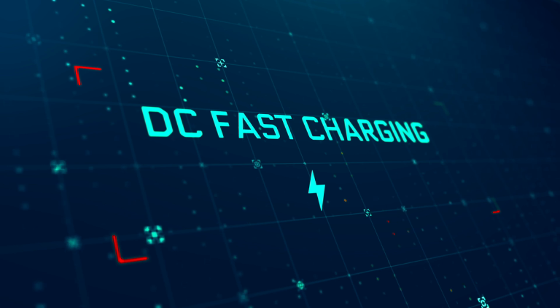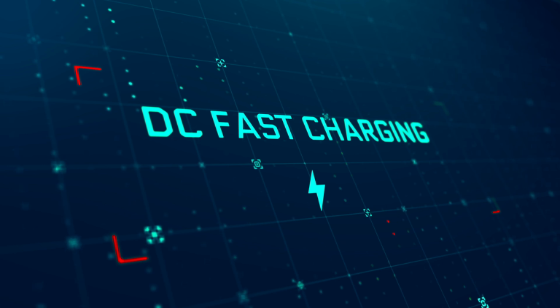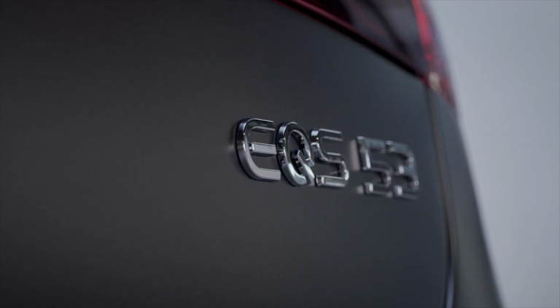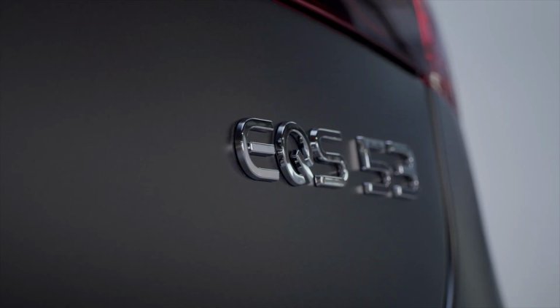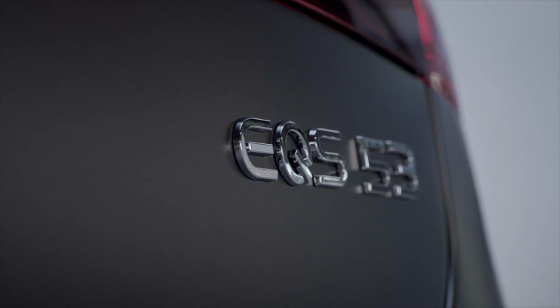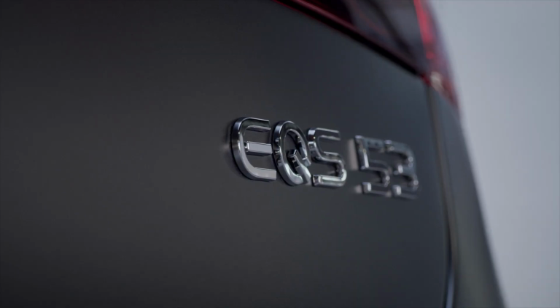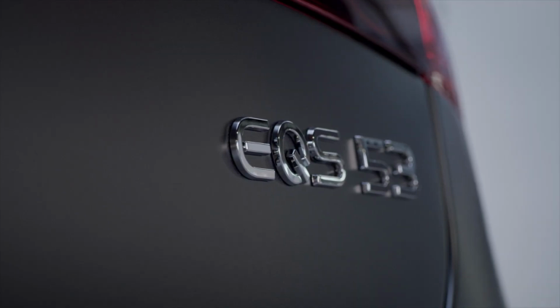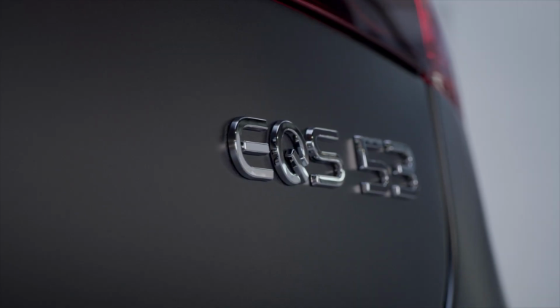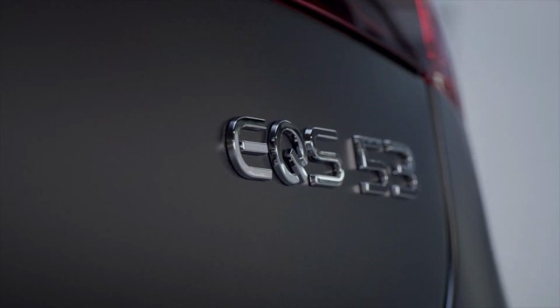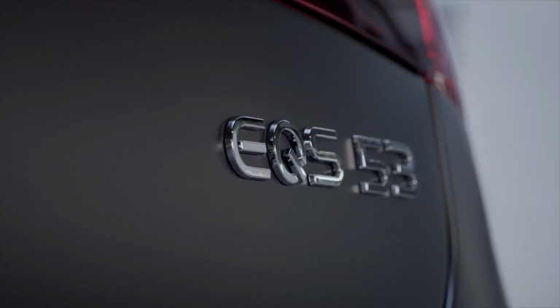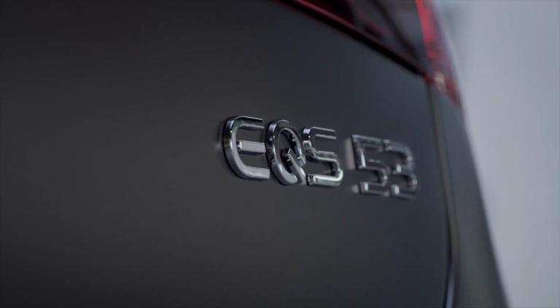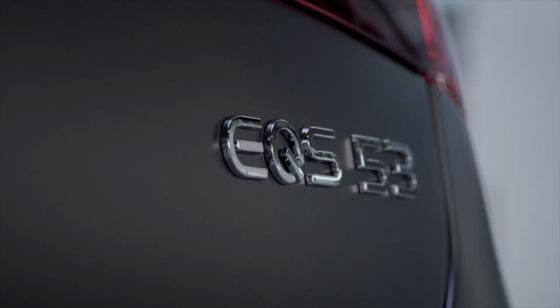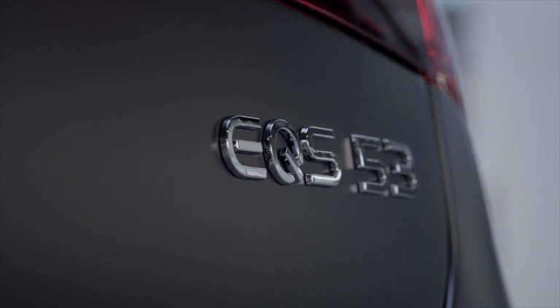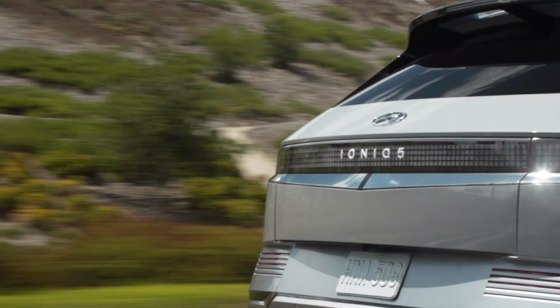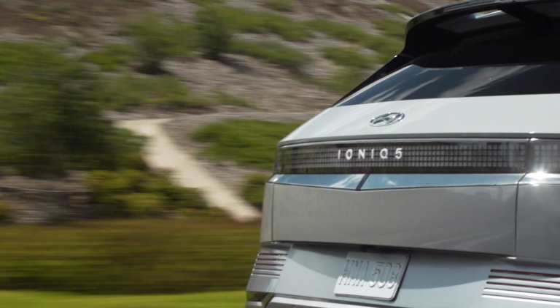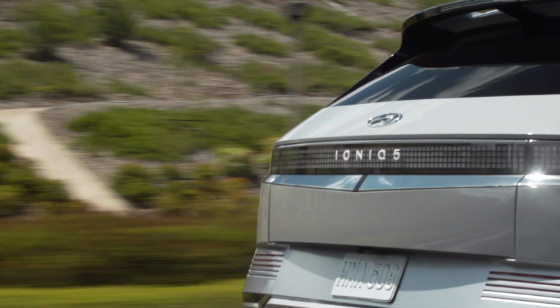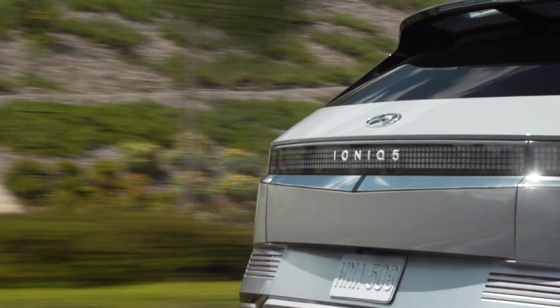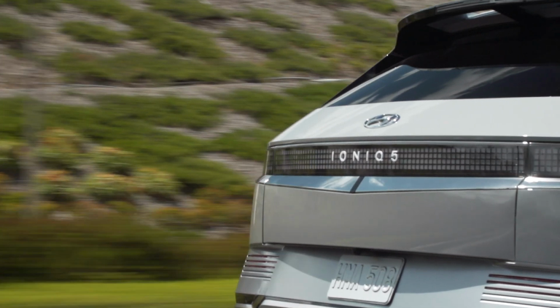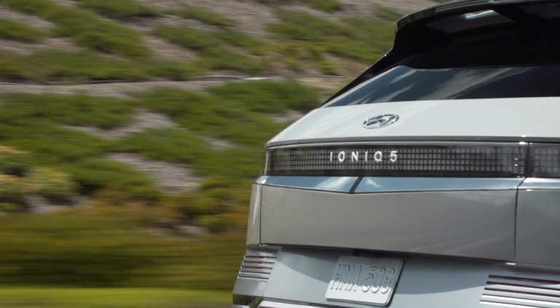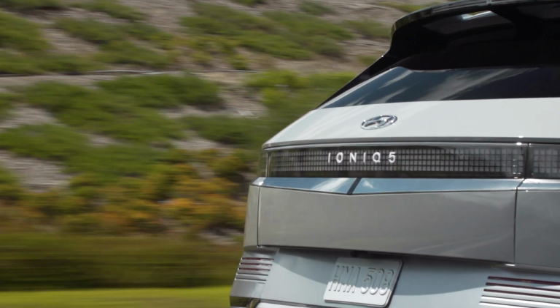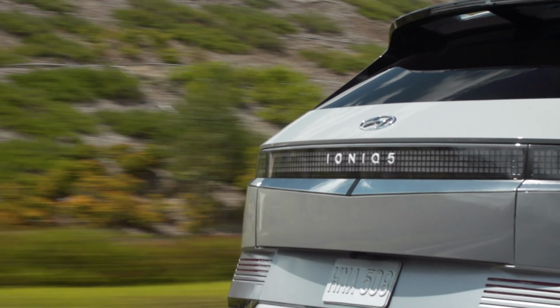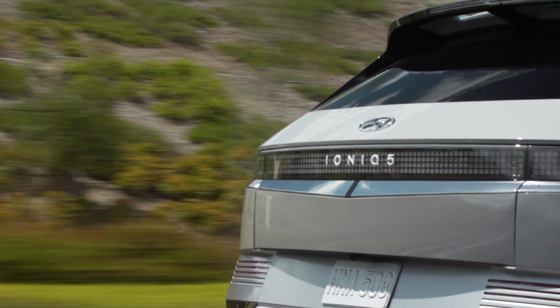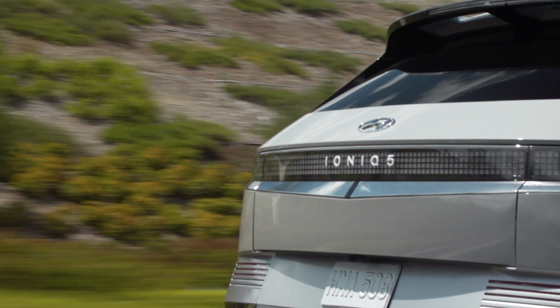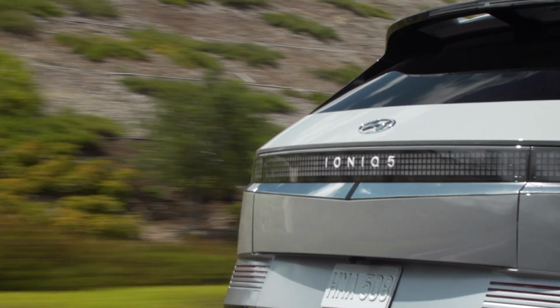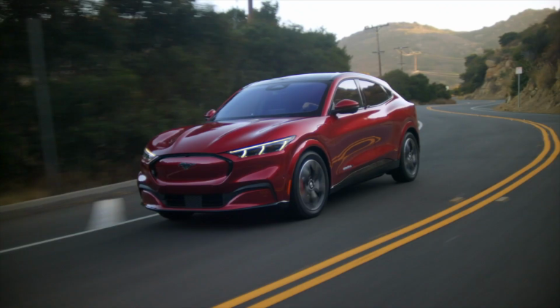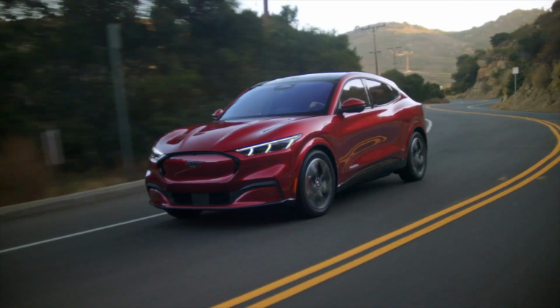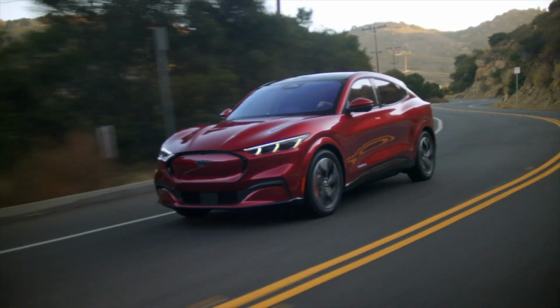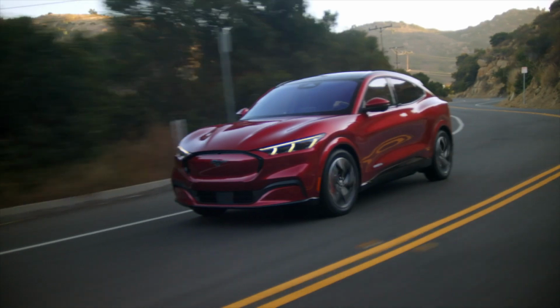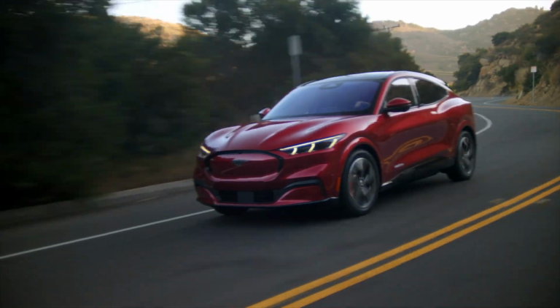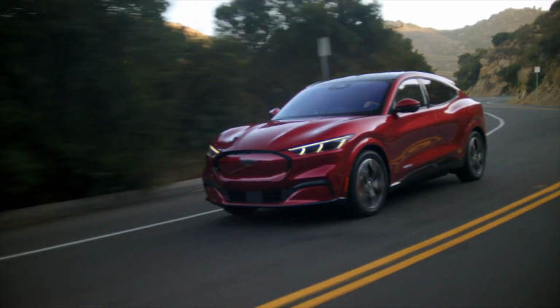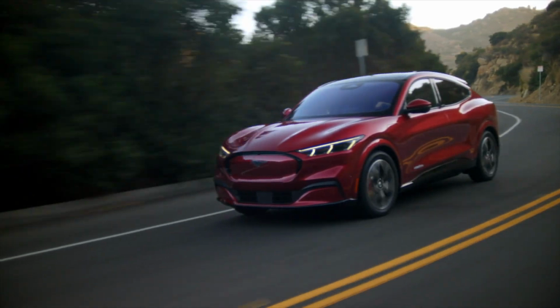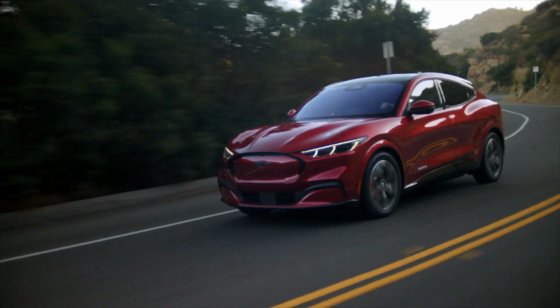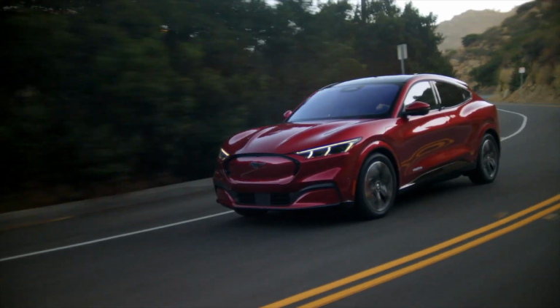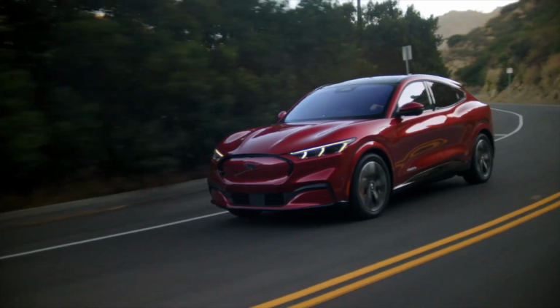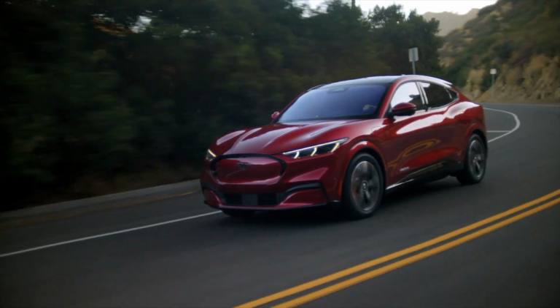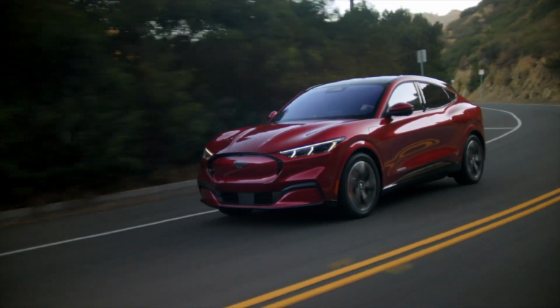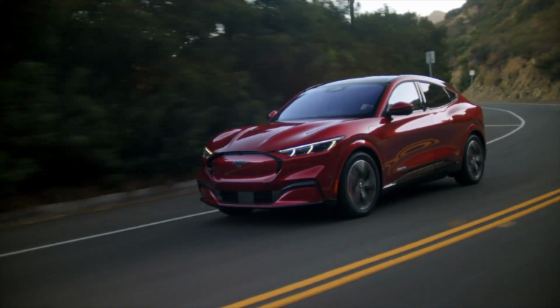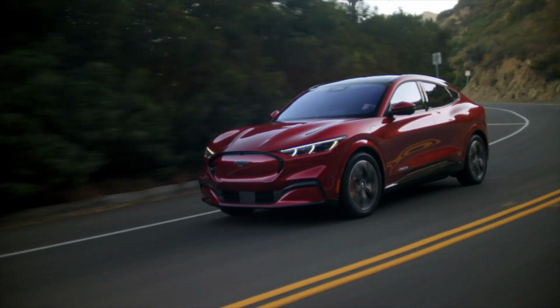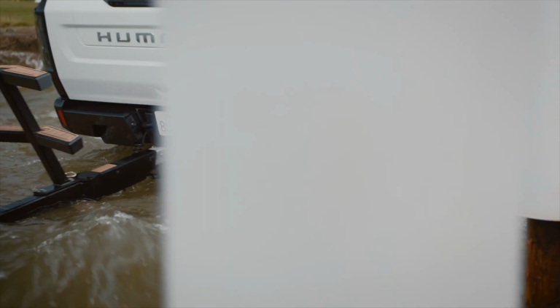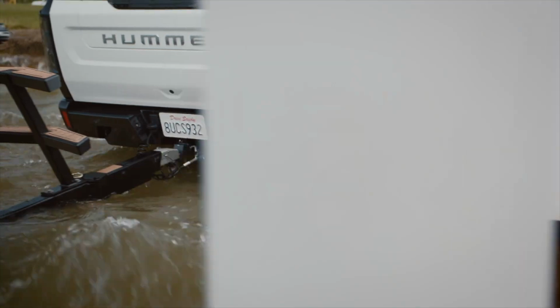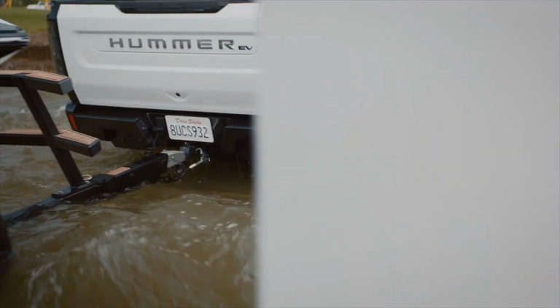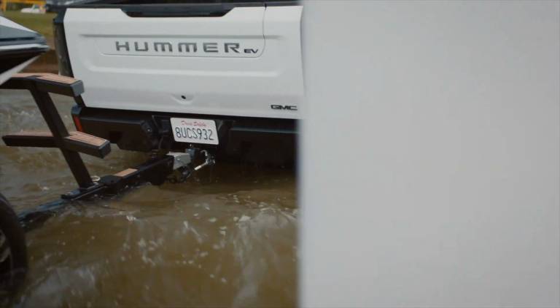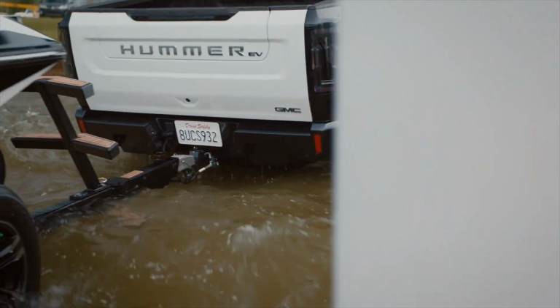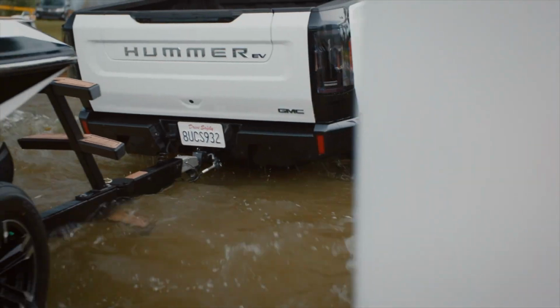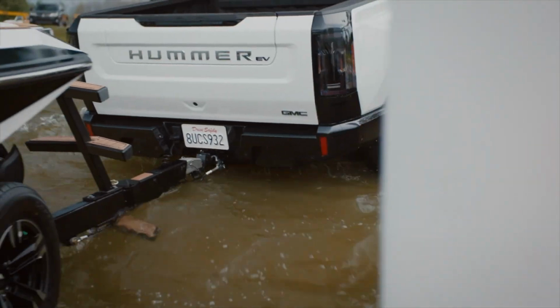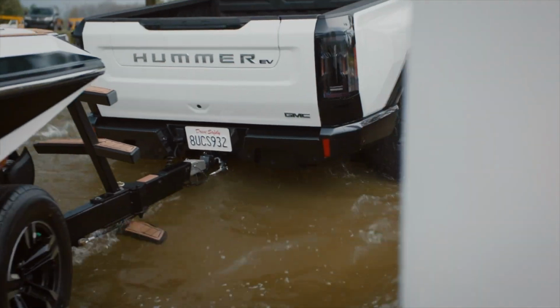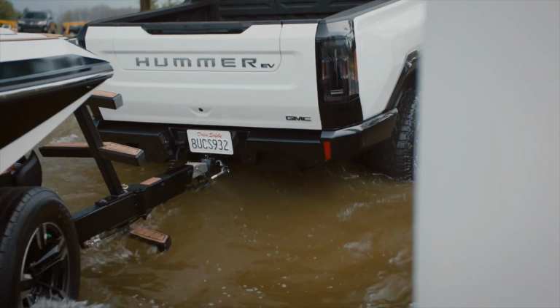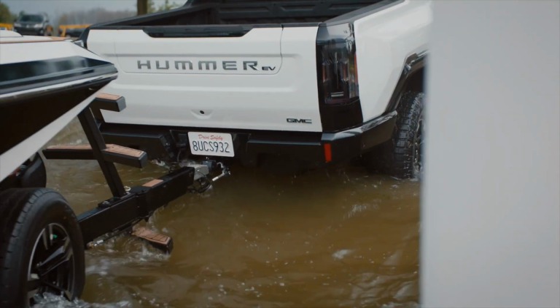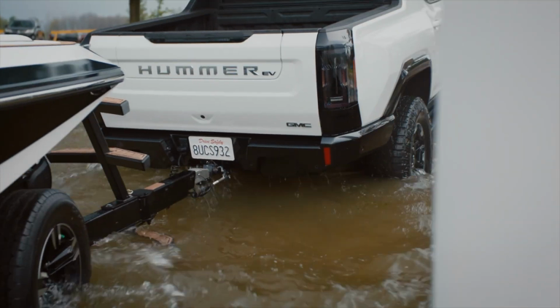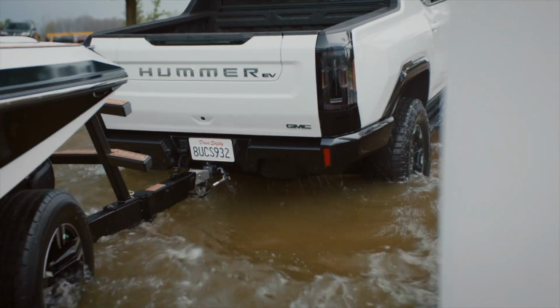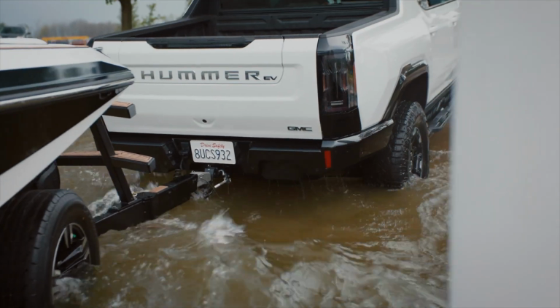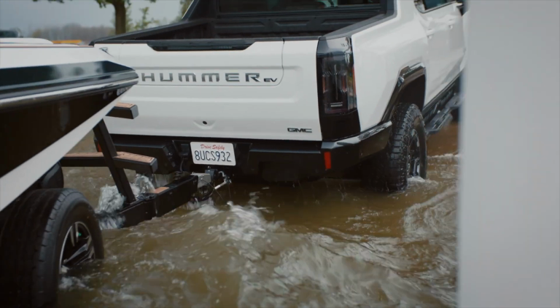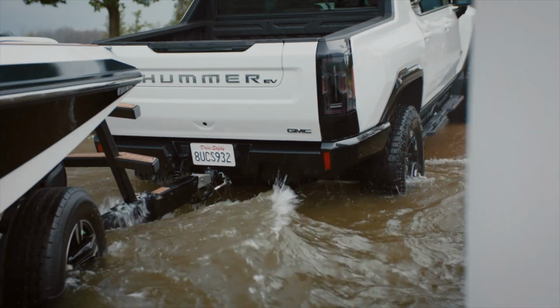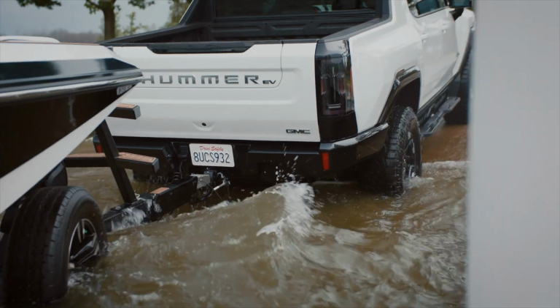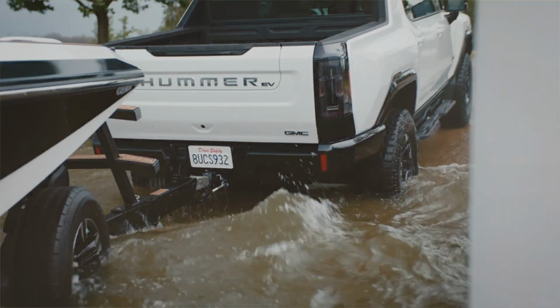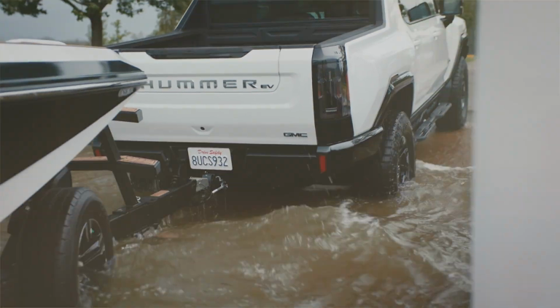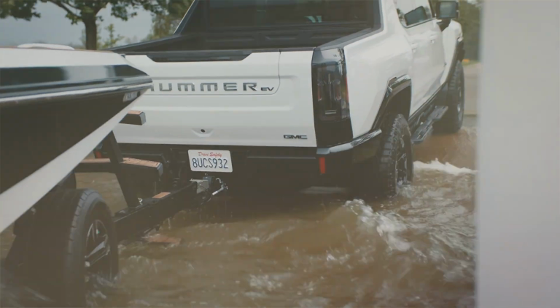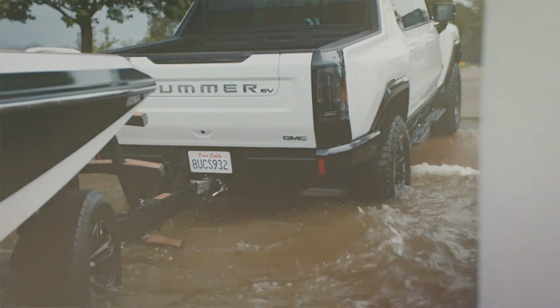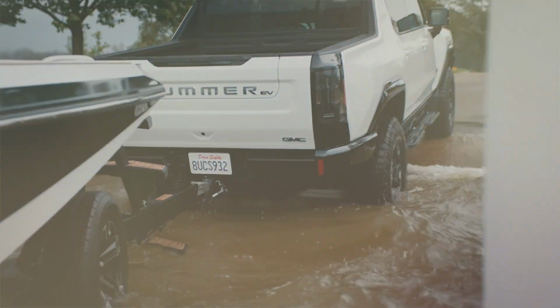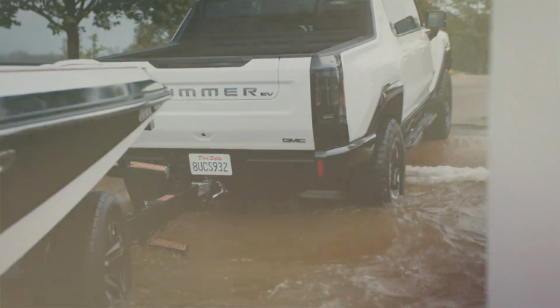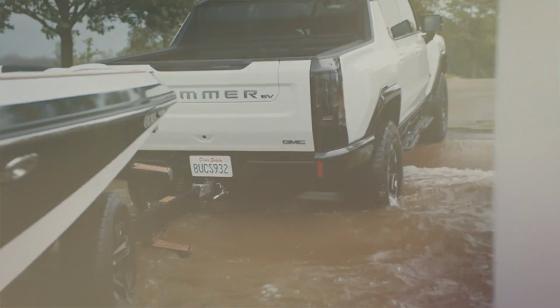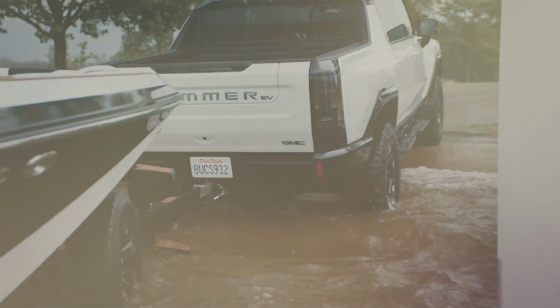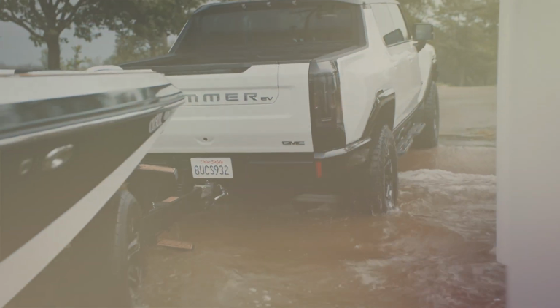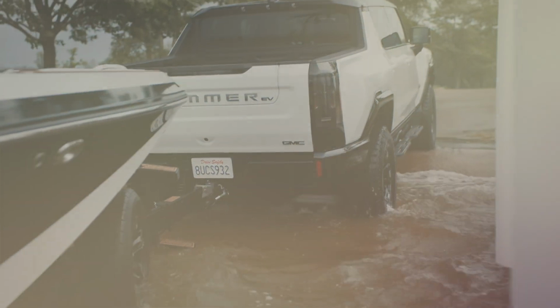For more information on EV charging times and all of the details you need to know before jumping the fossil fuel ship, Kelley Blue Book's got you covered.